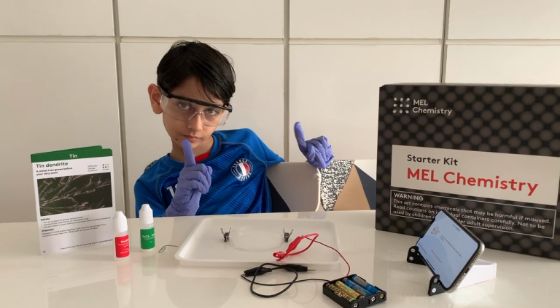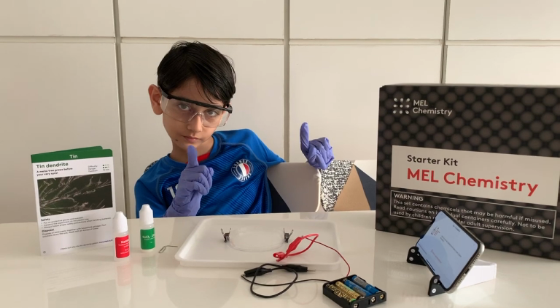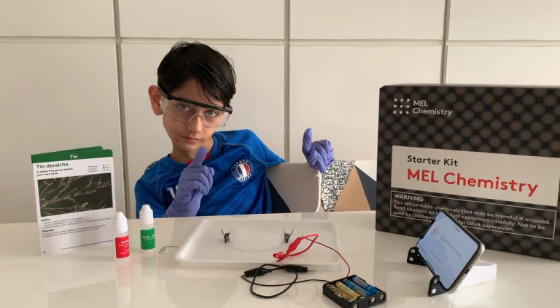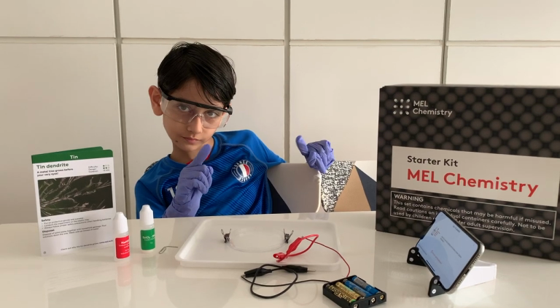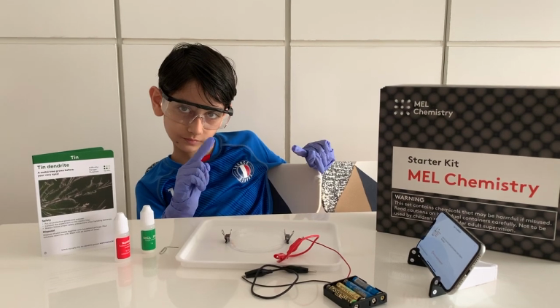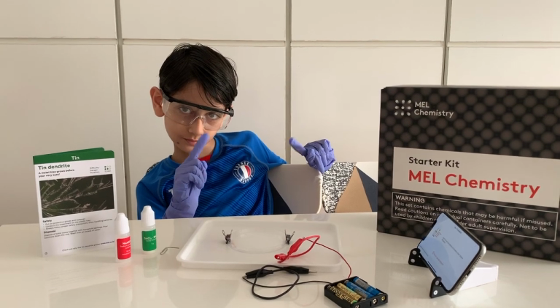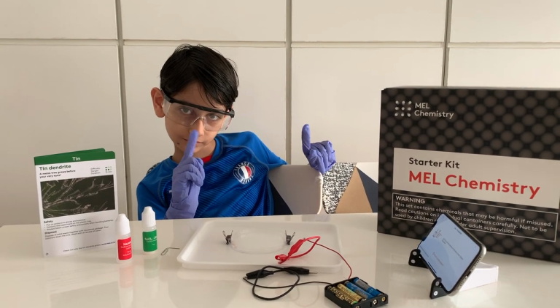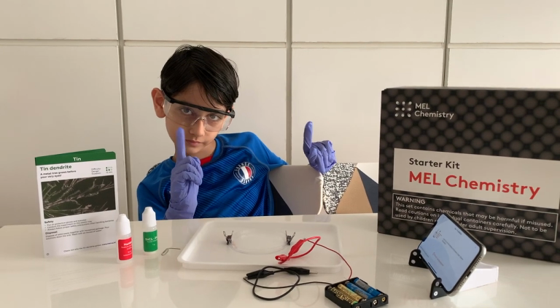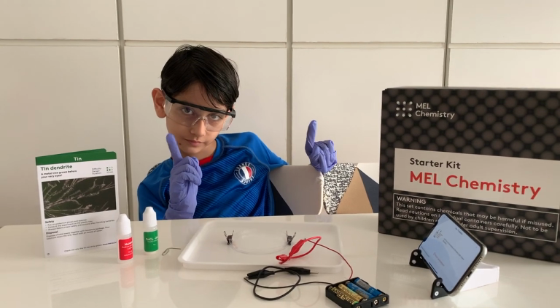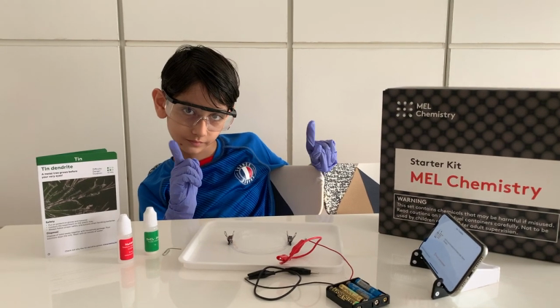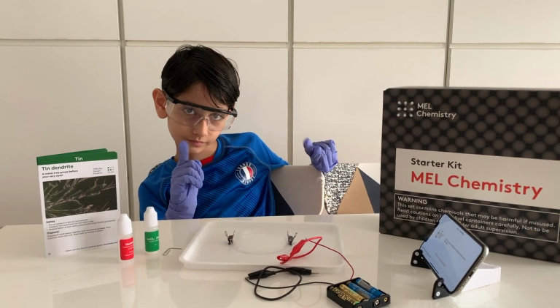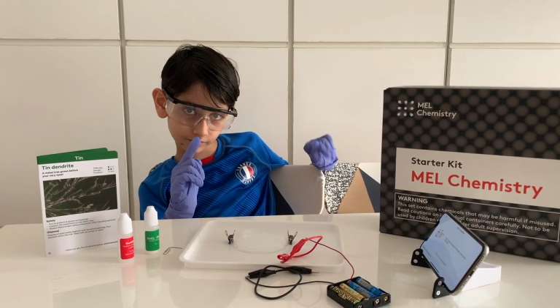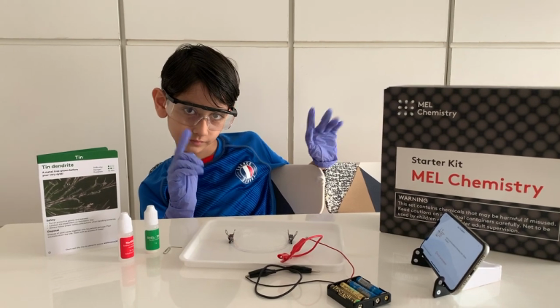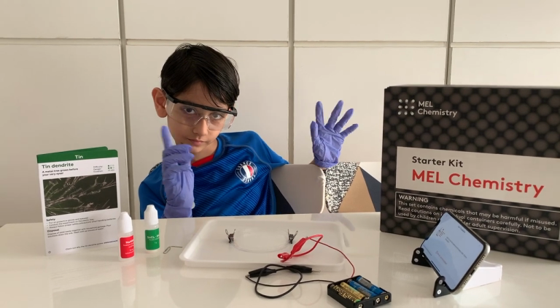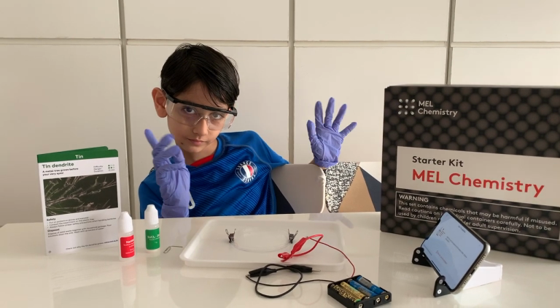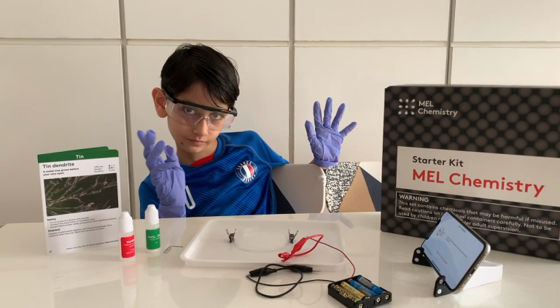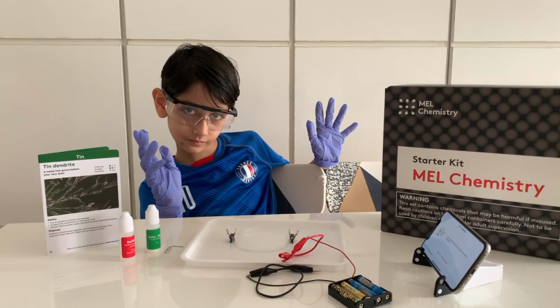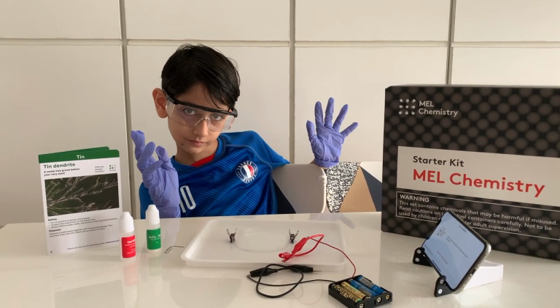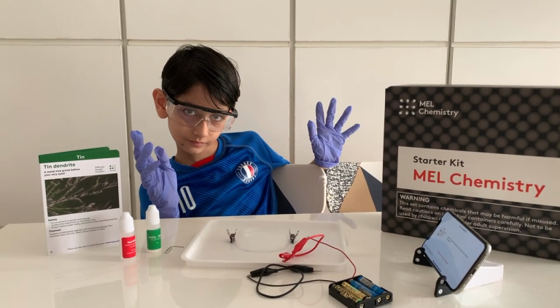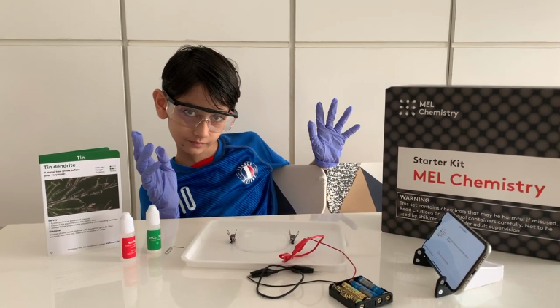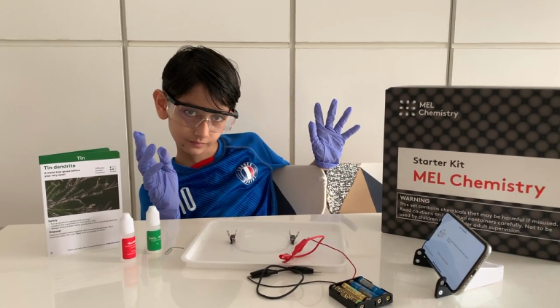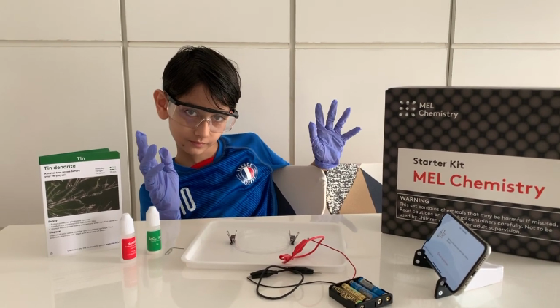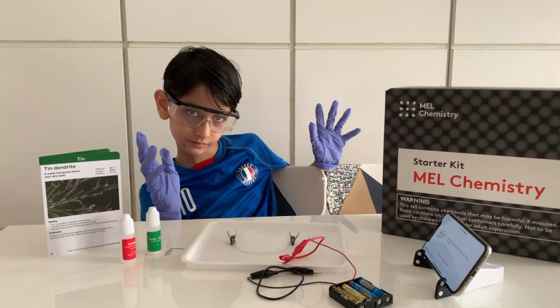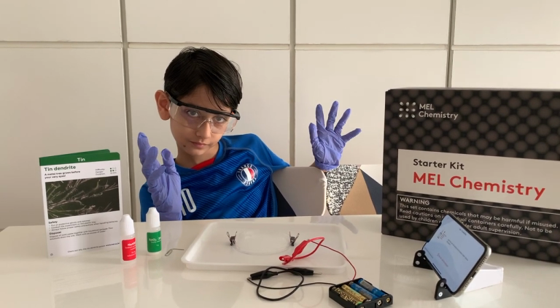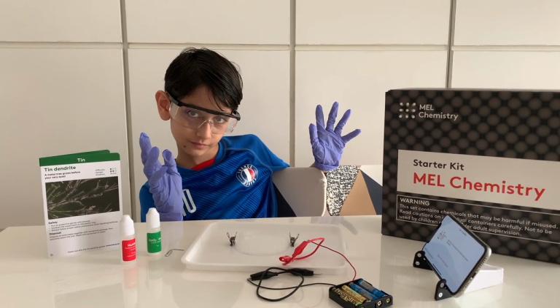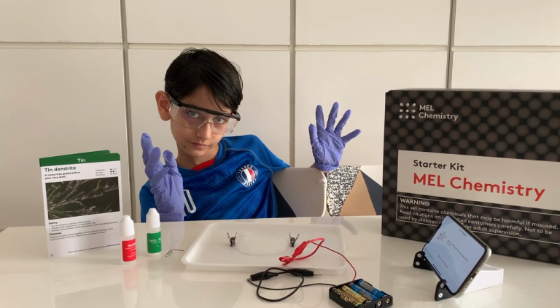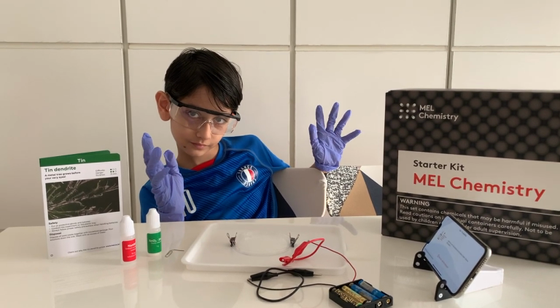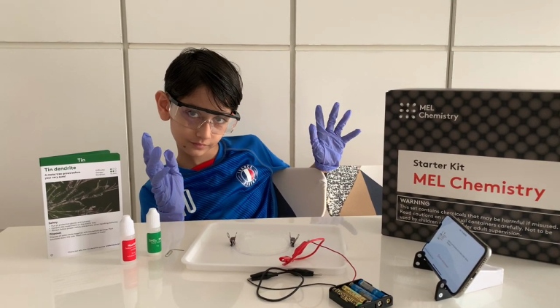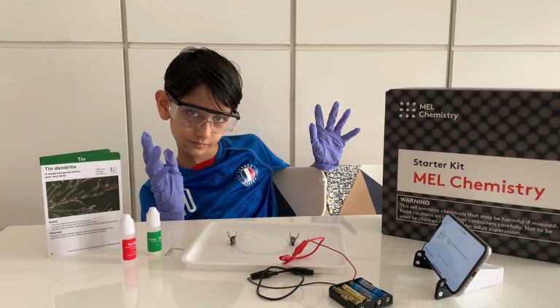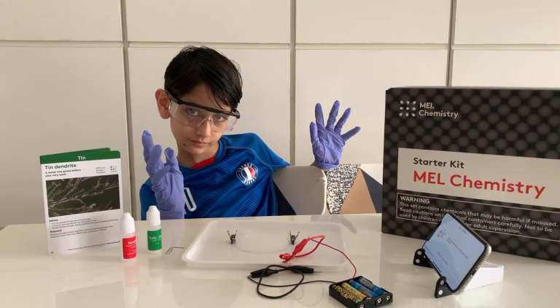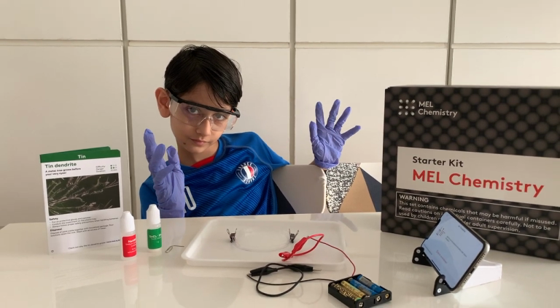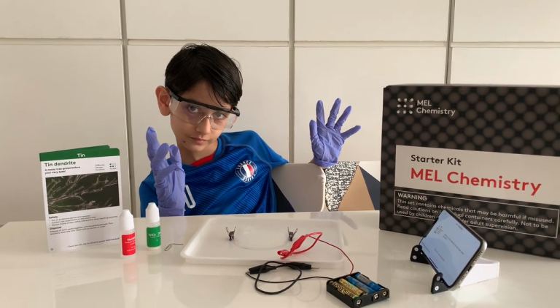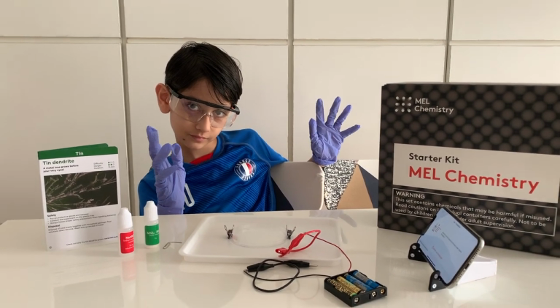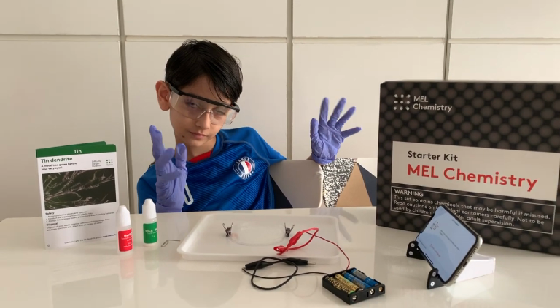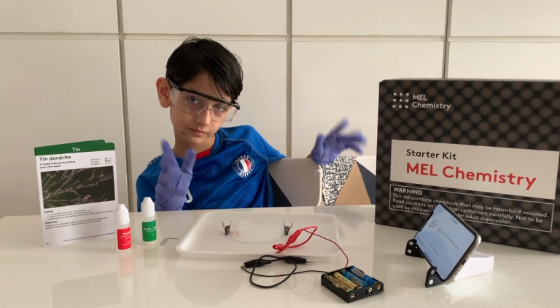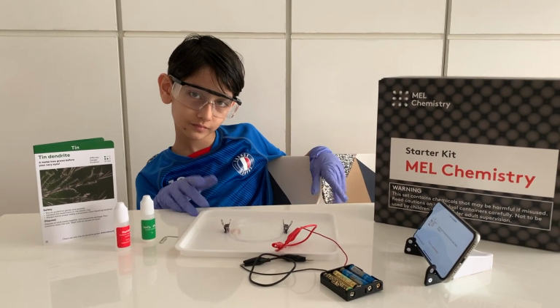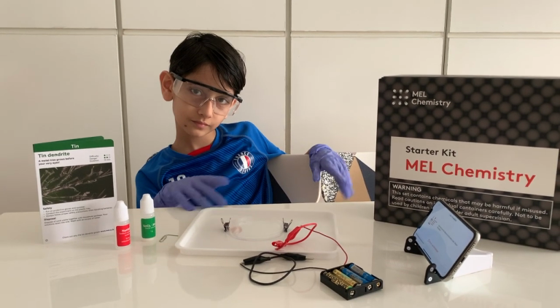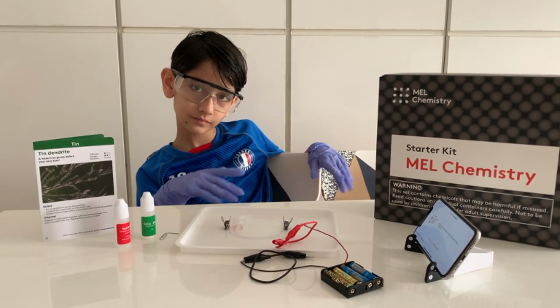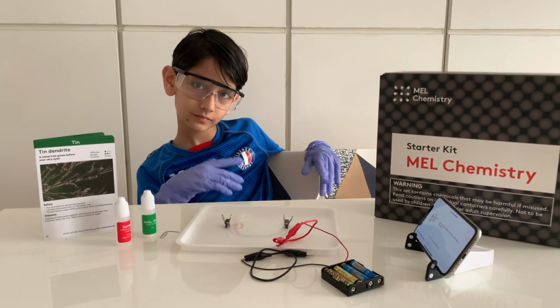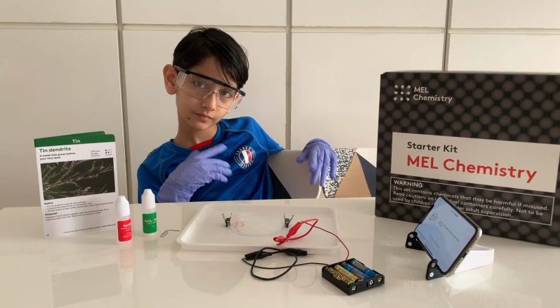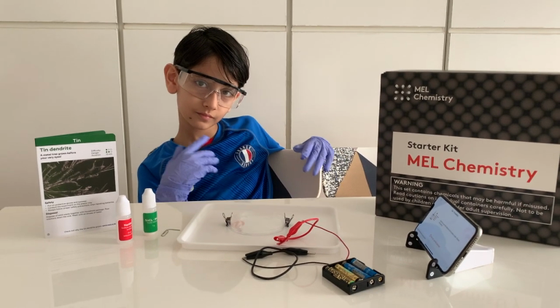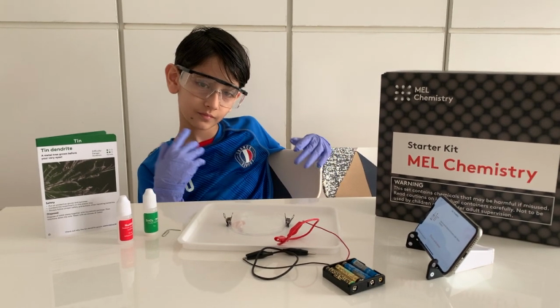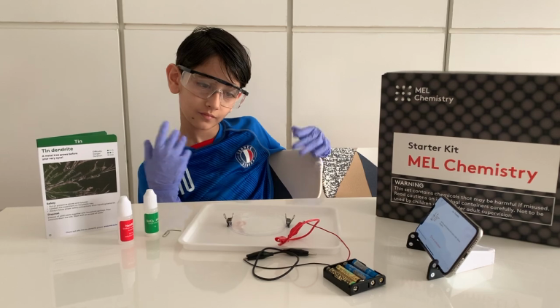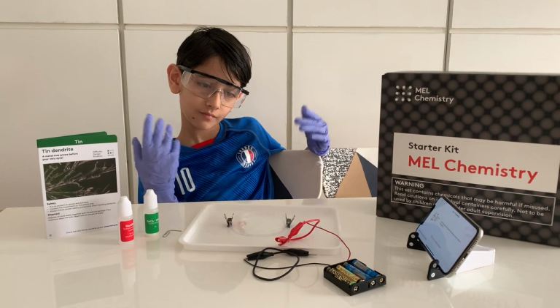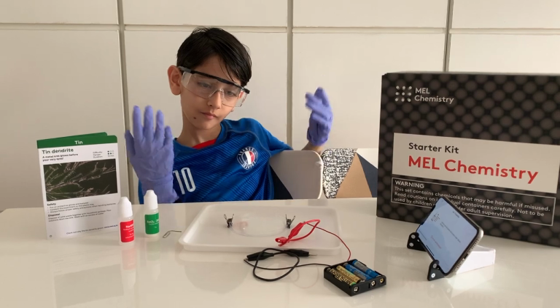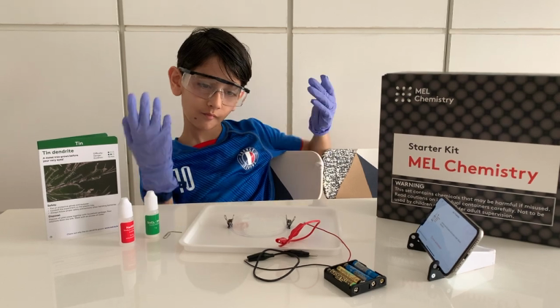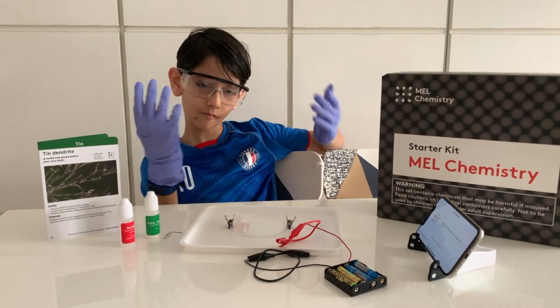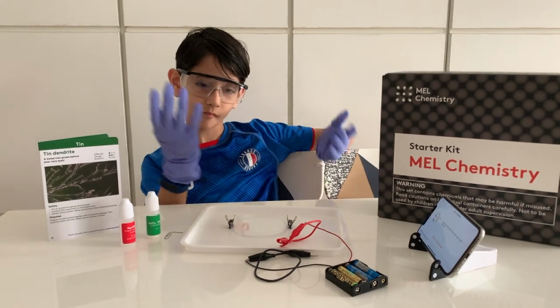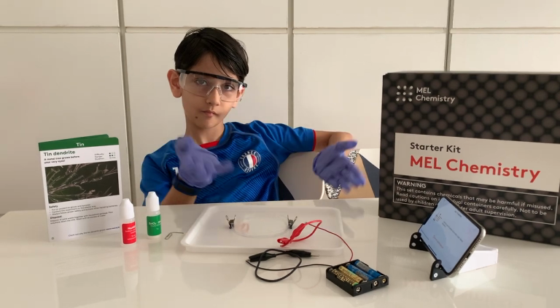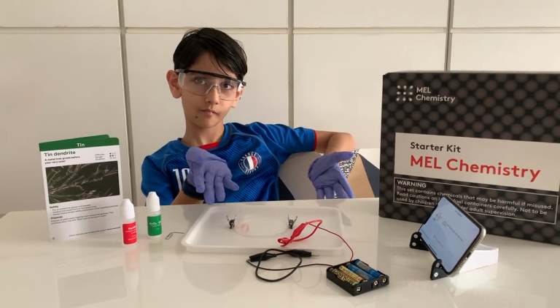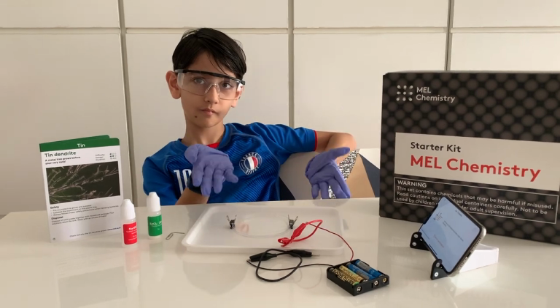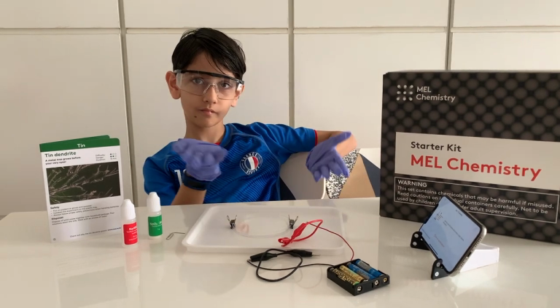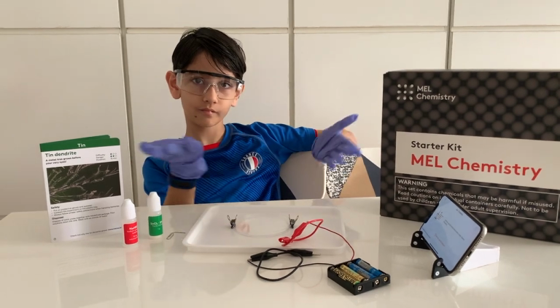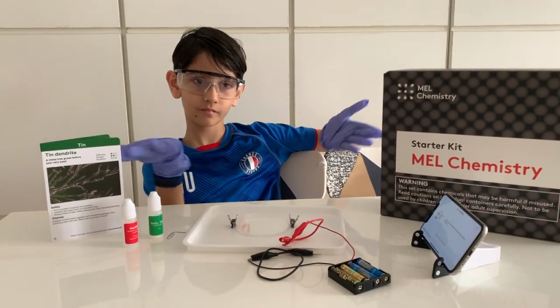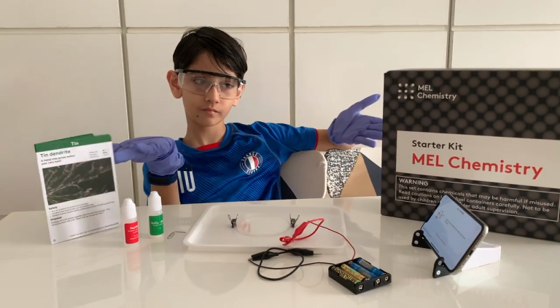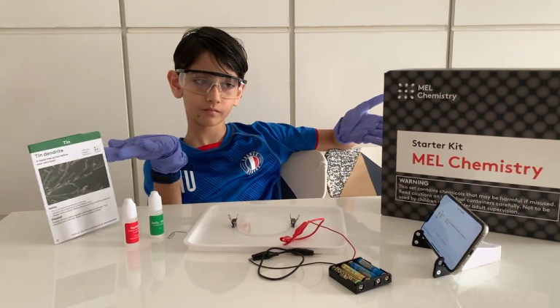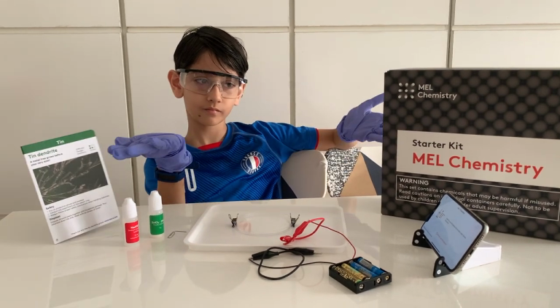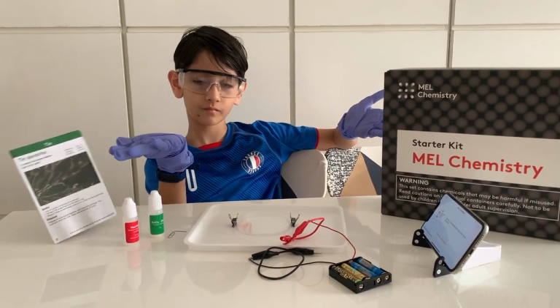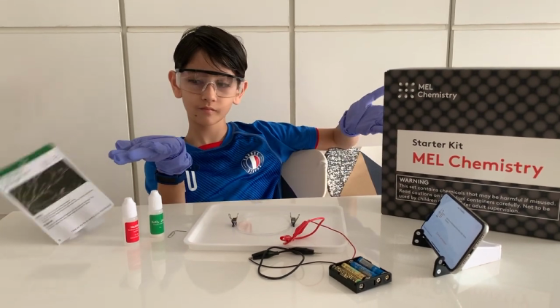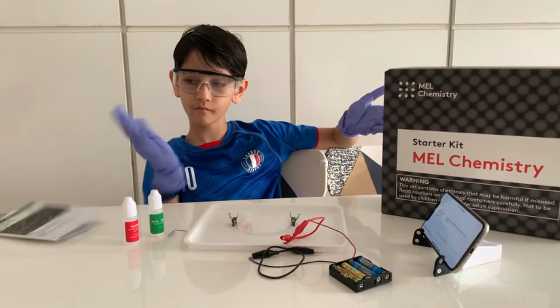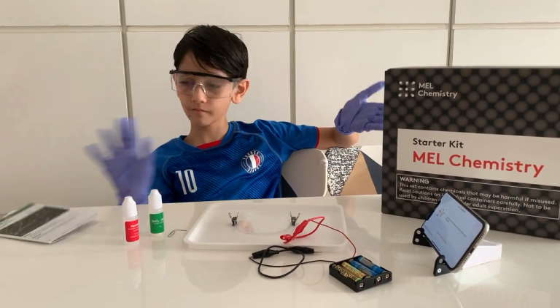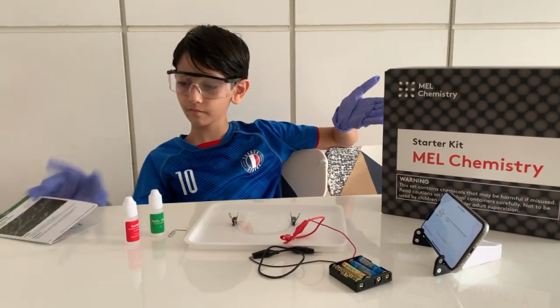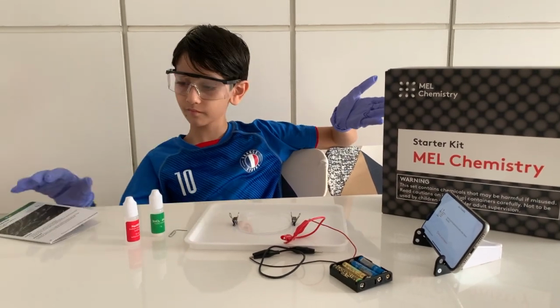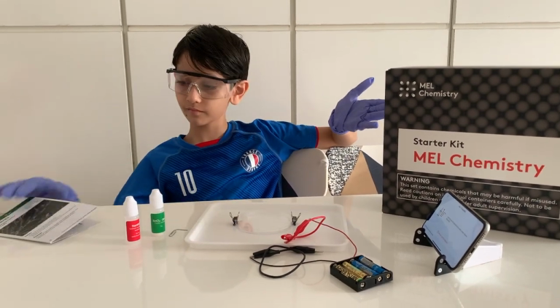Hello, hello. Here we are with our second well chemistry experiment.